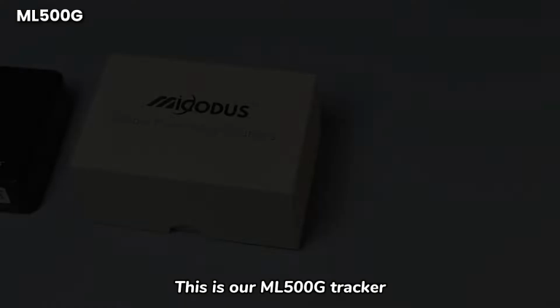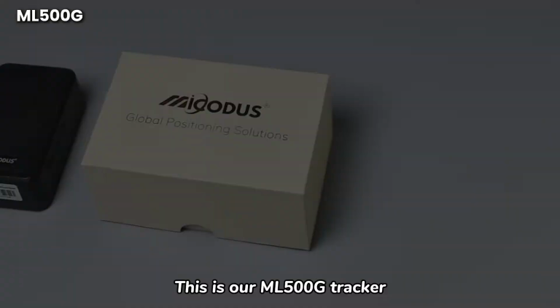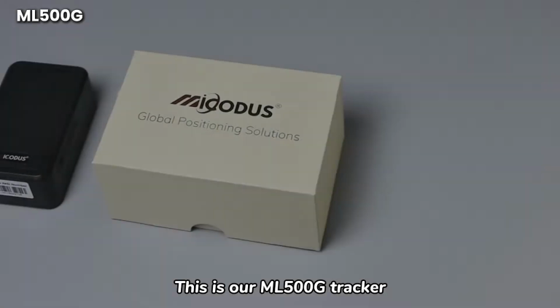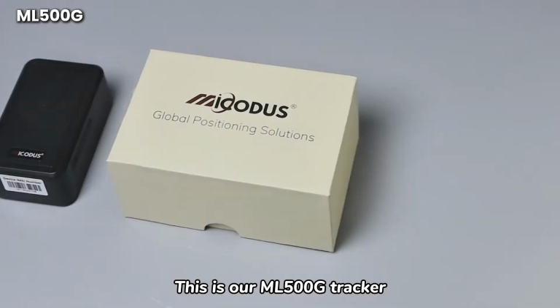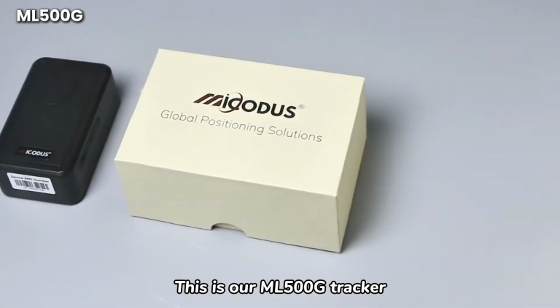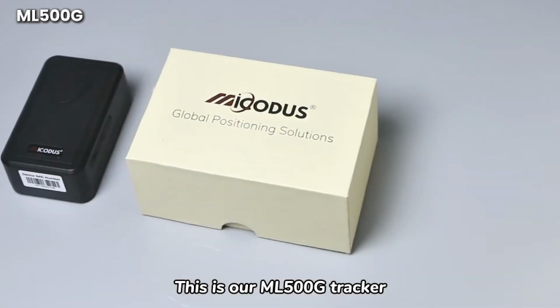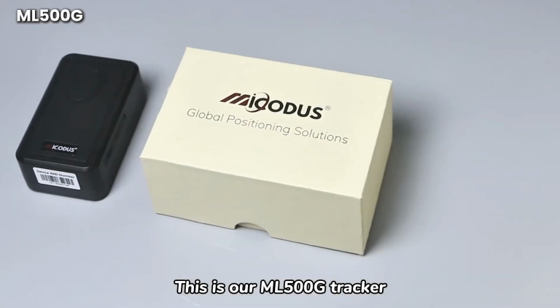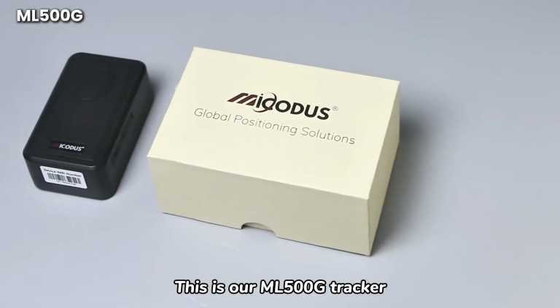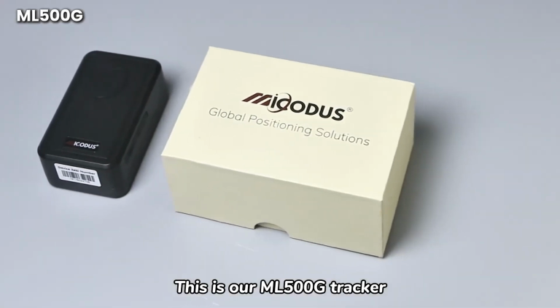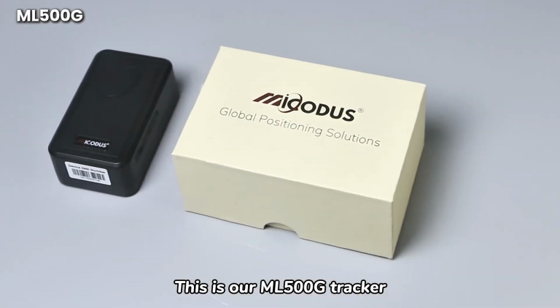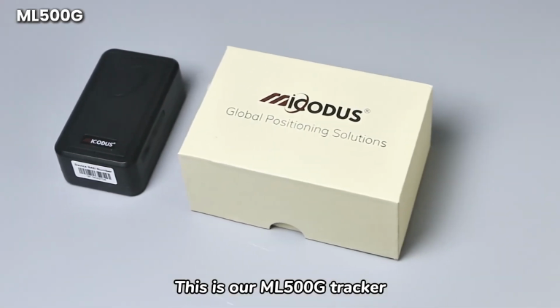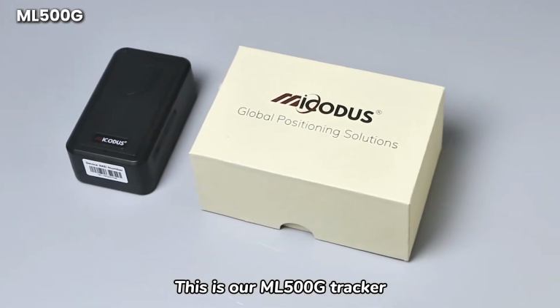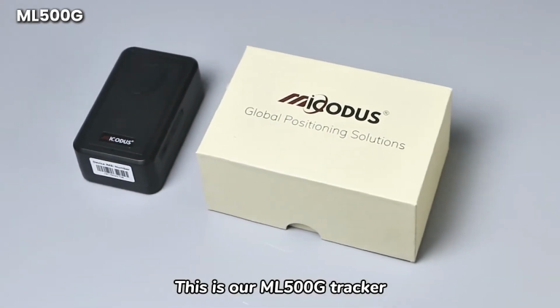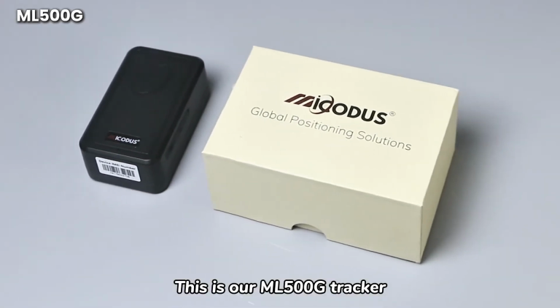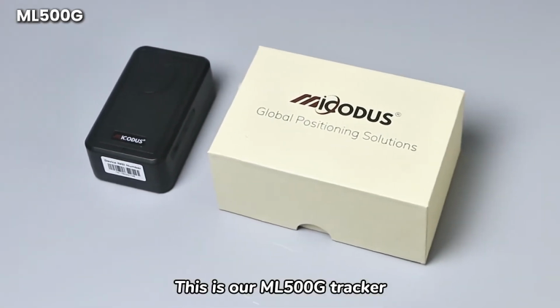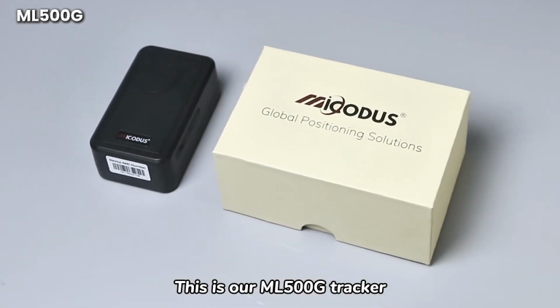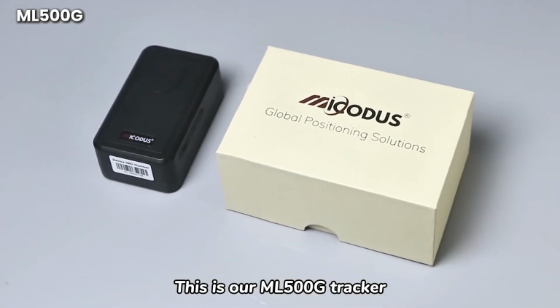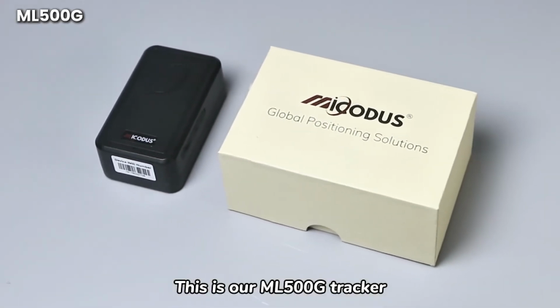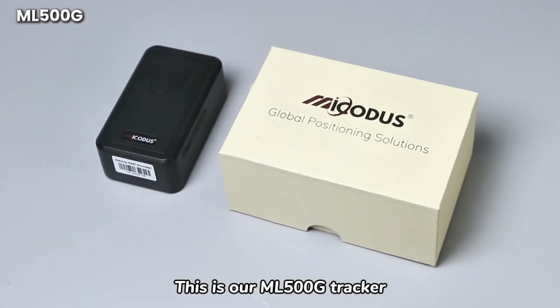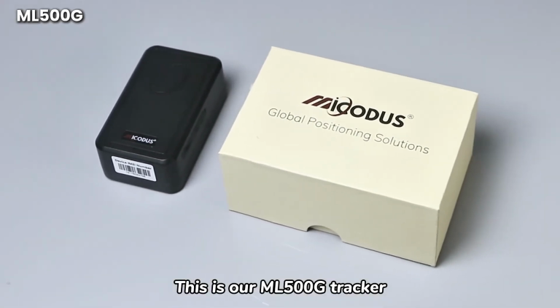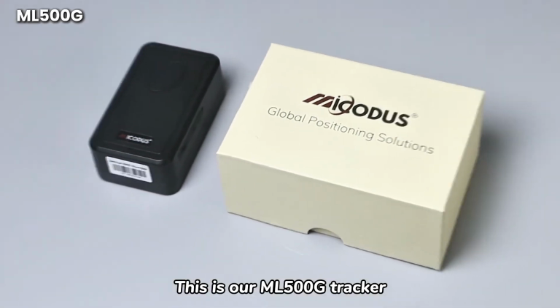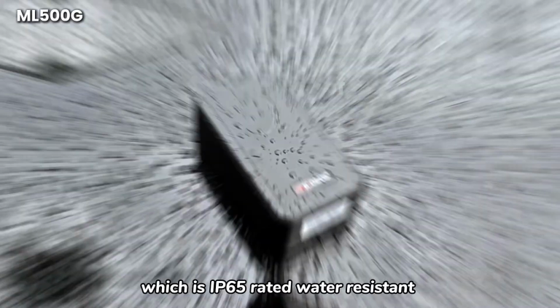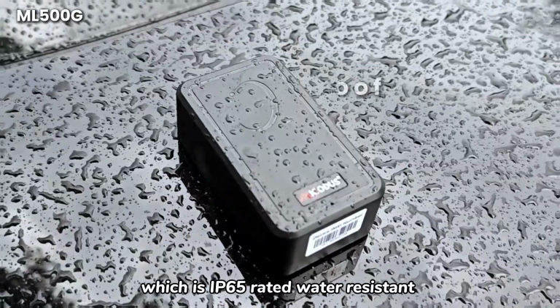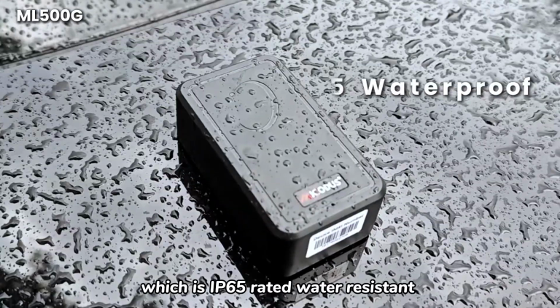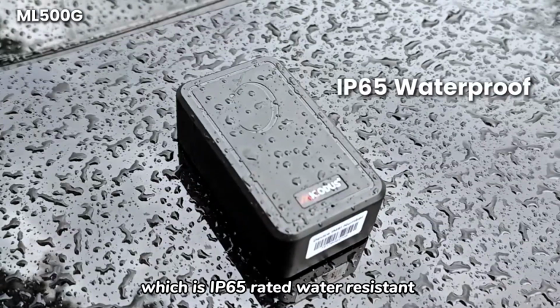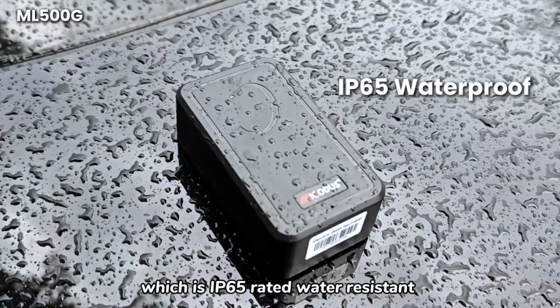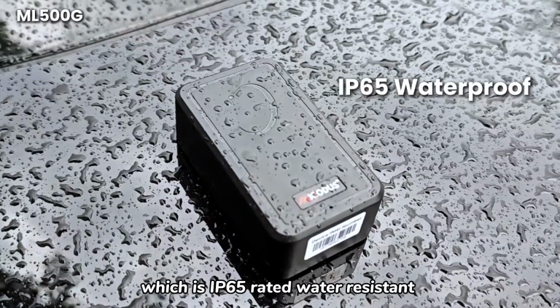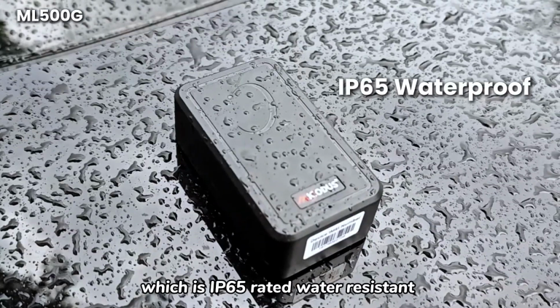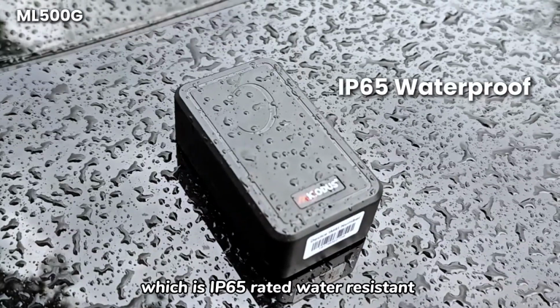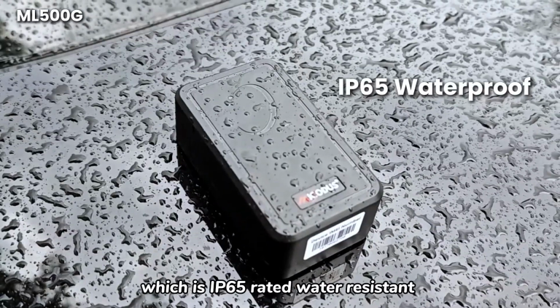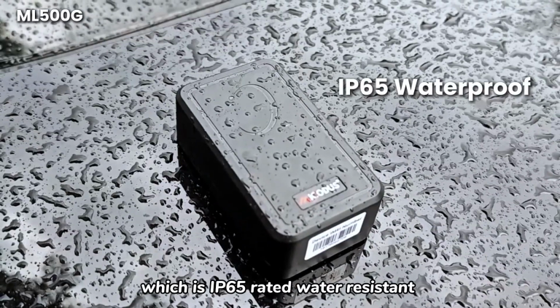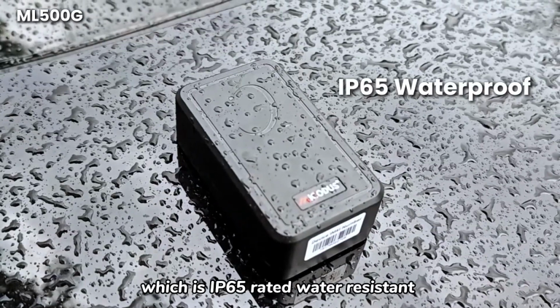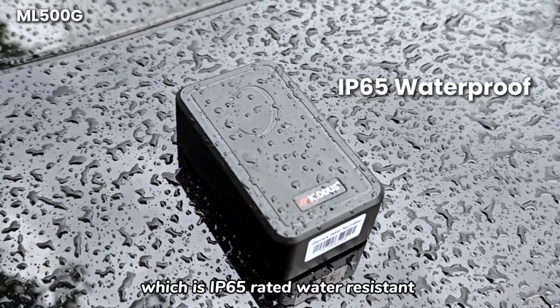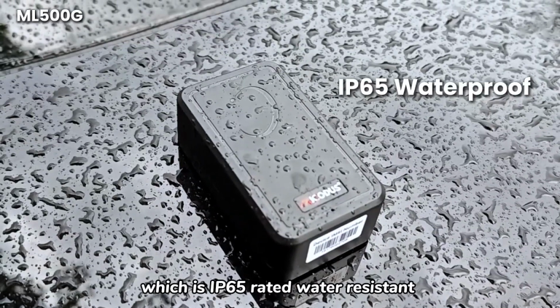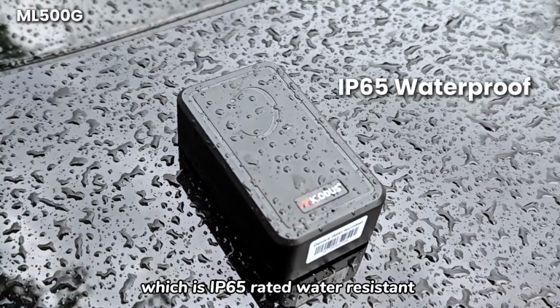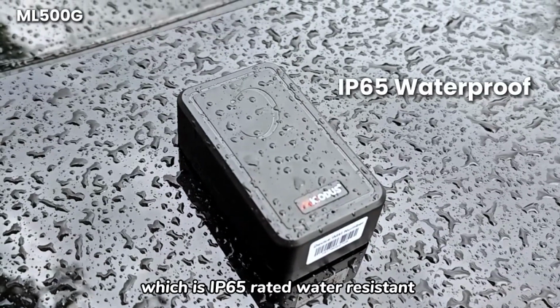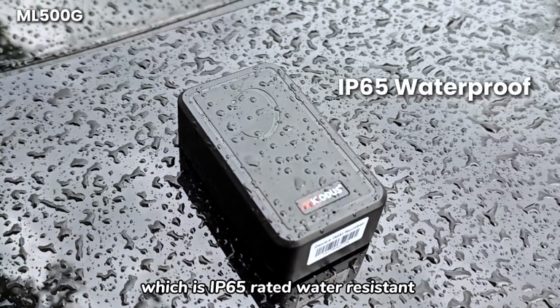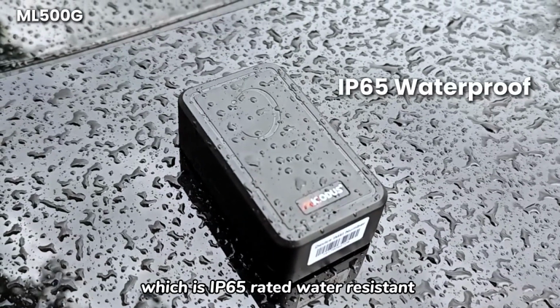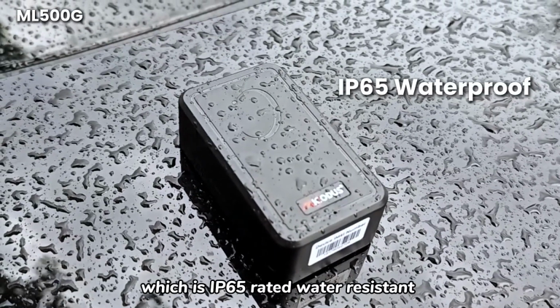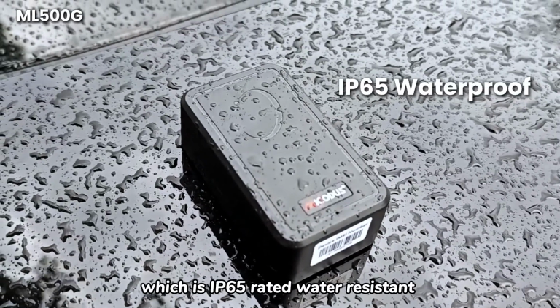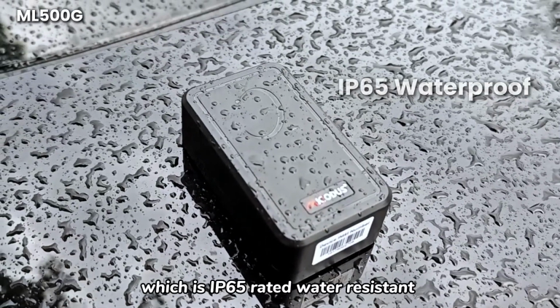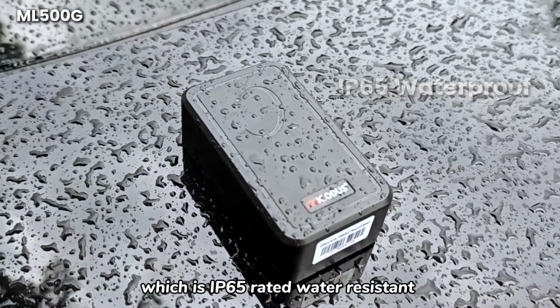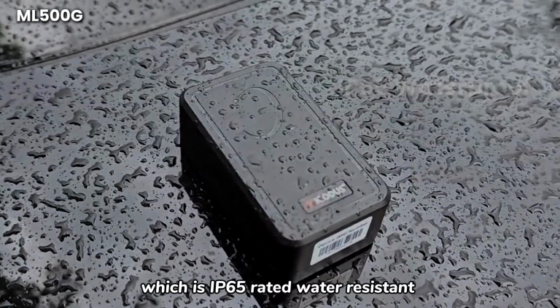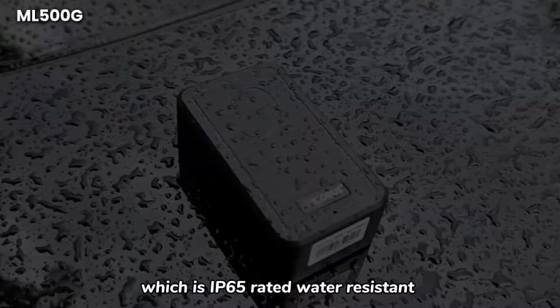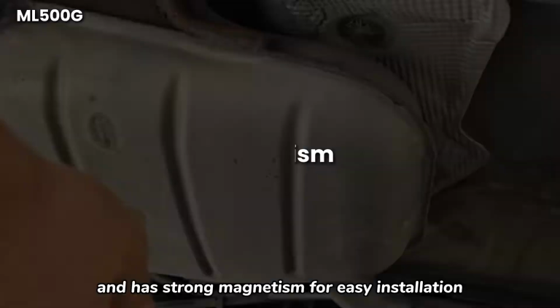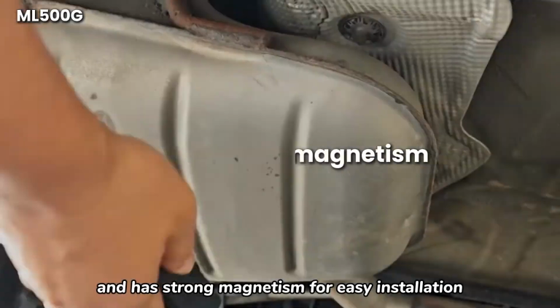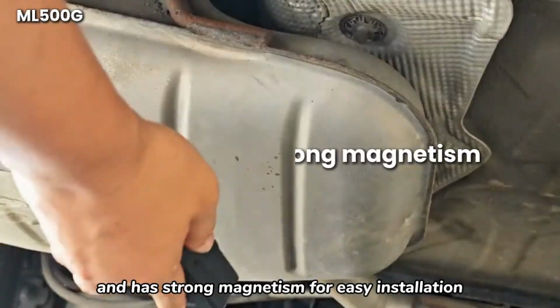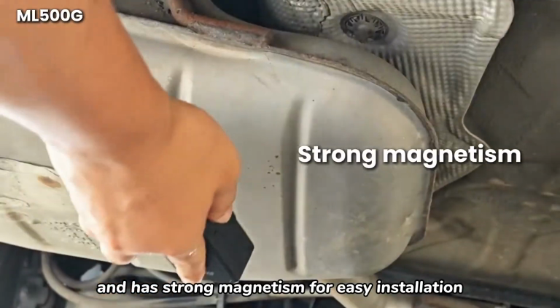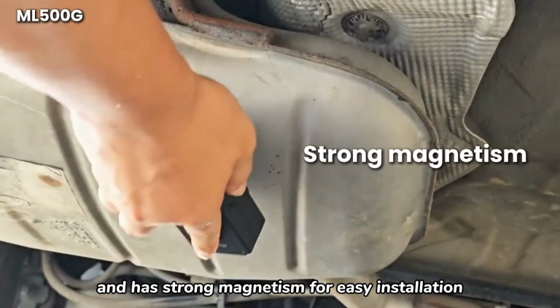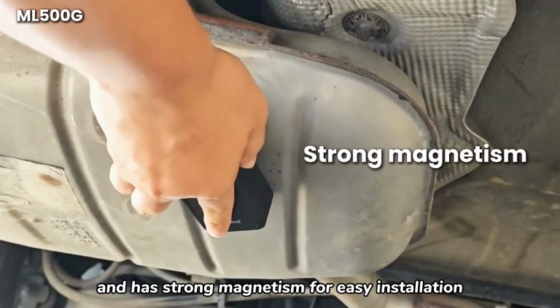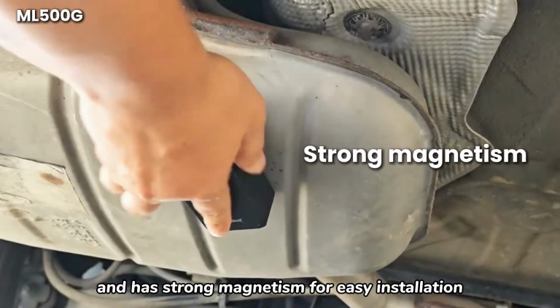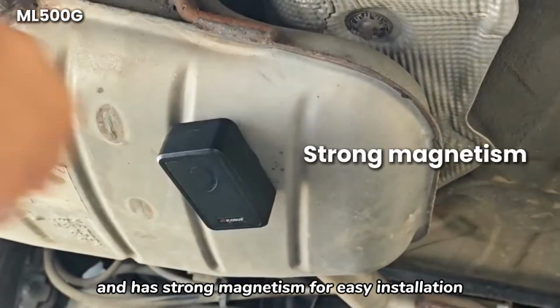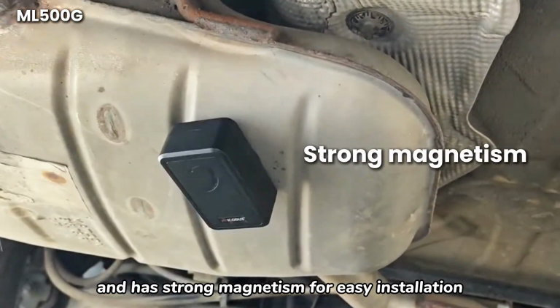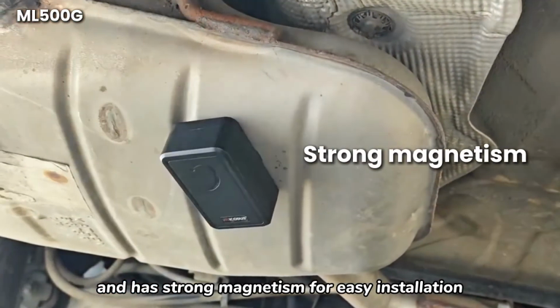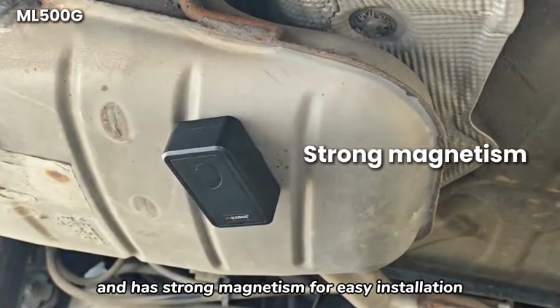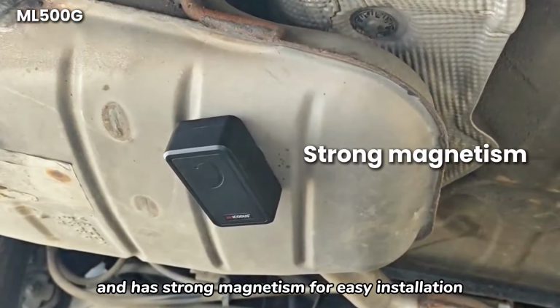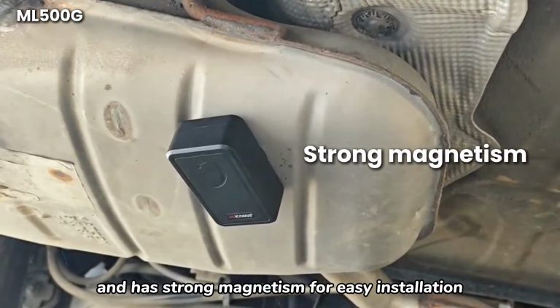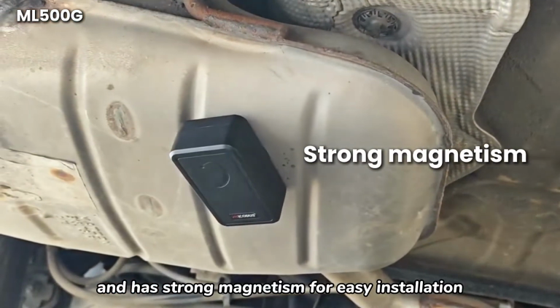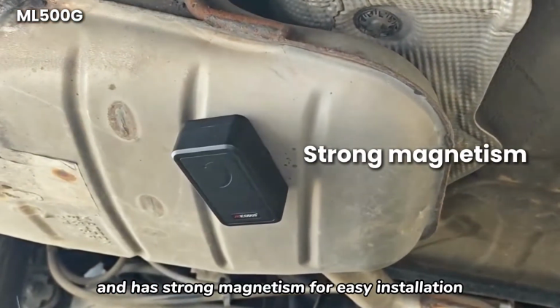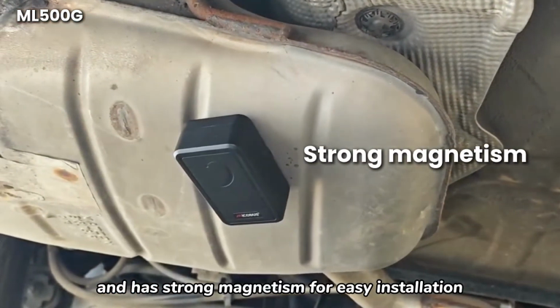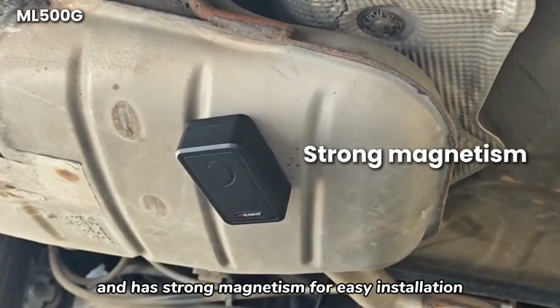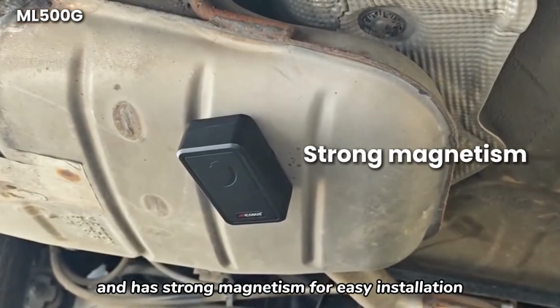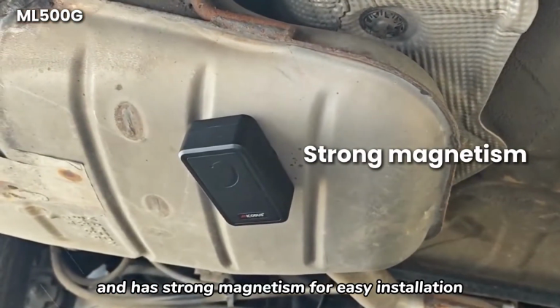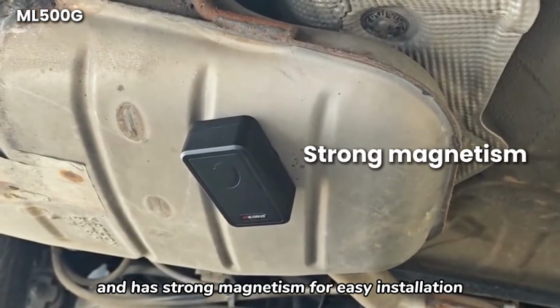This is our ML500G tracker, which is IP65 rated water resistant and has strong magnetism for easy installation.